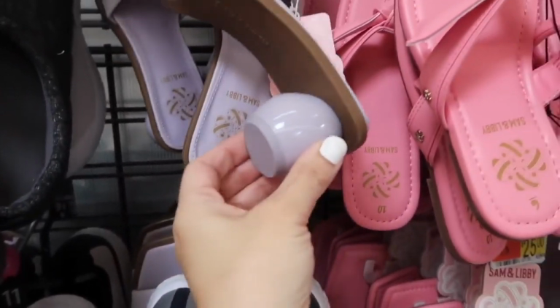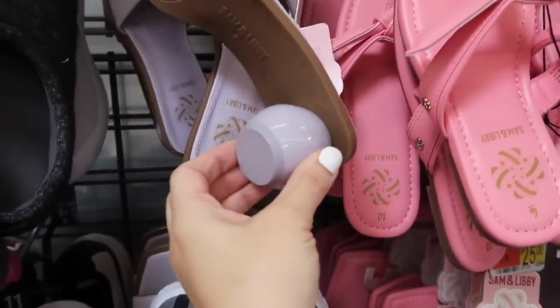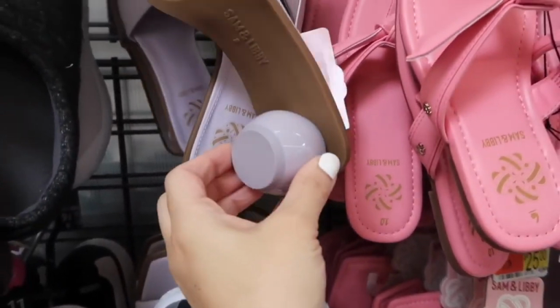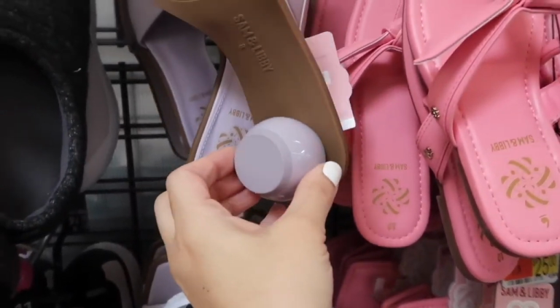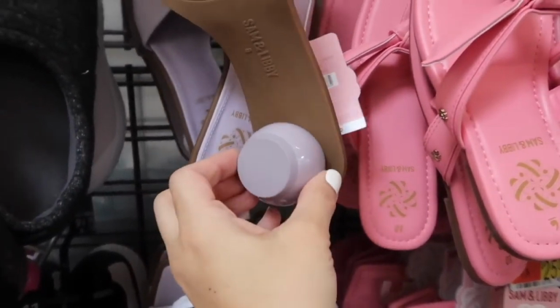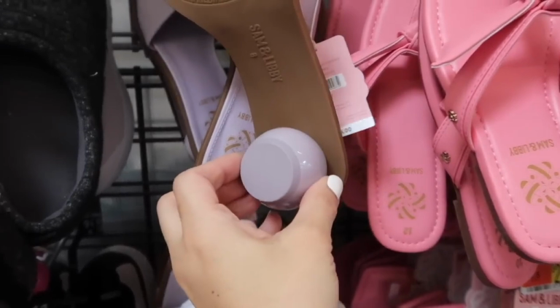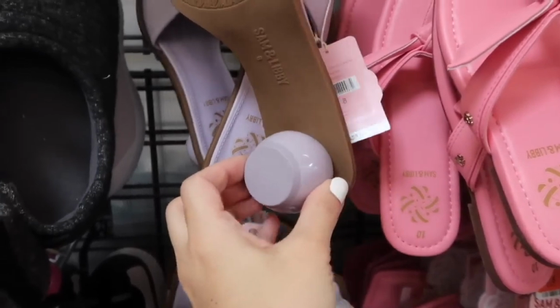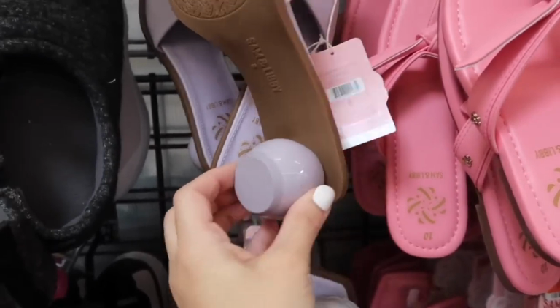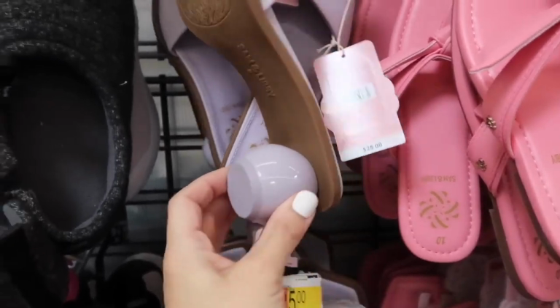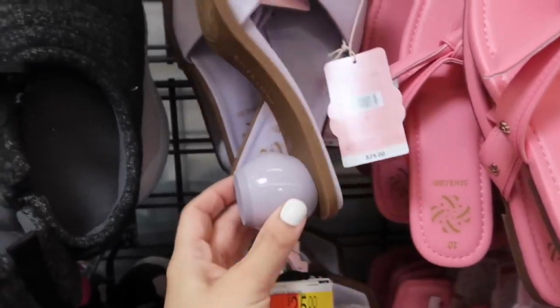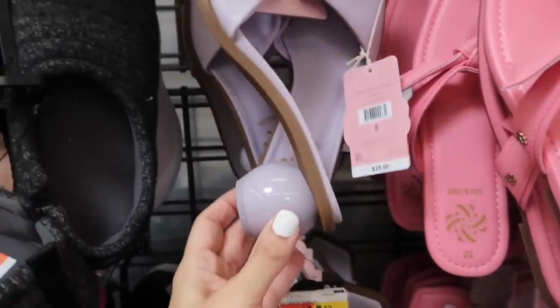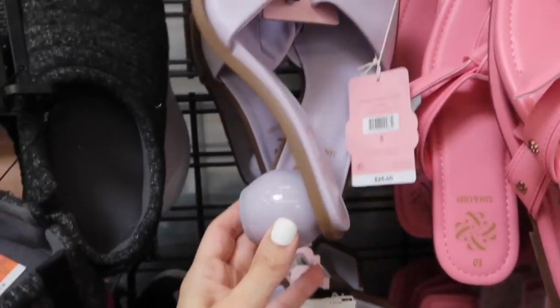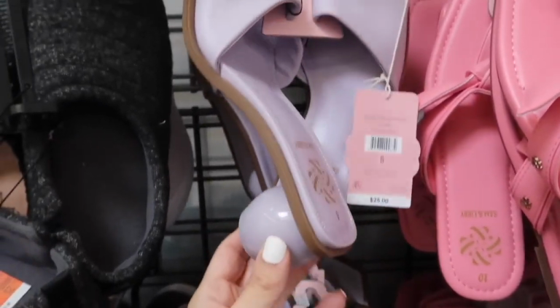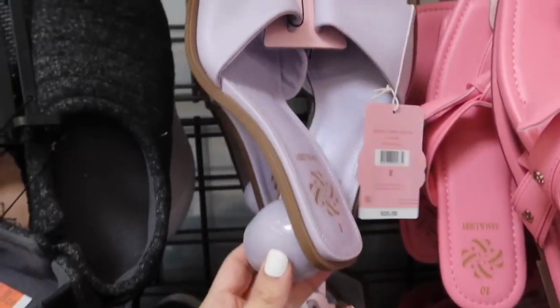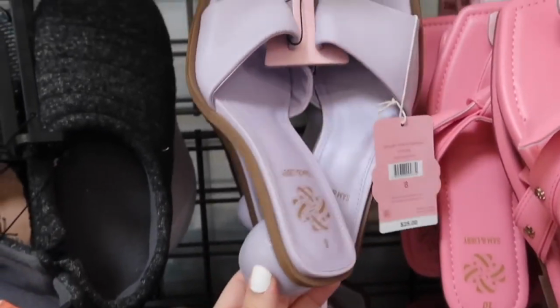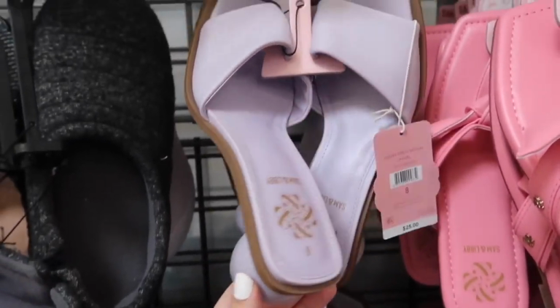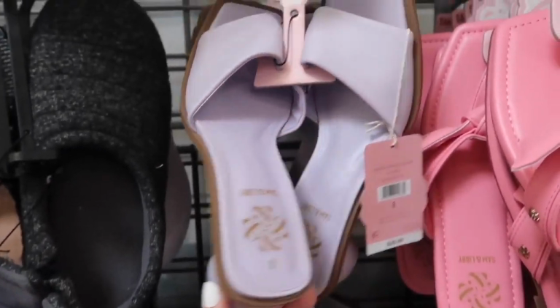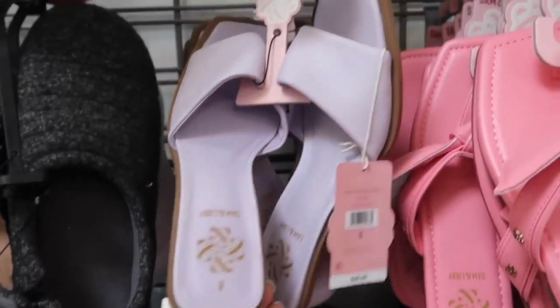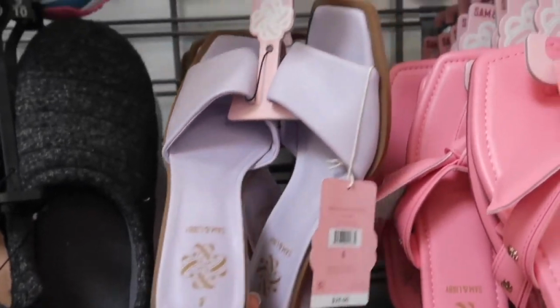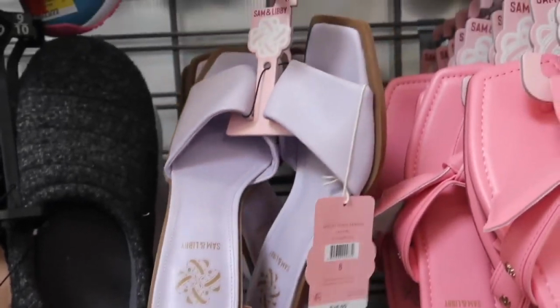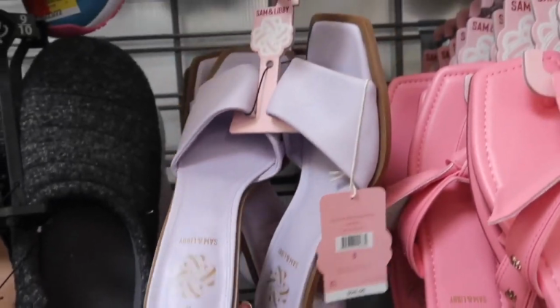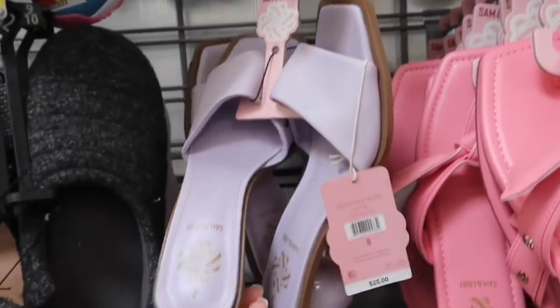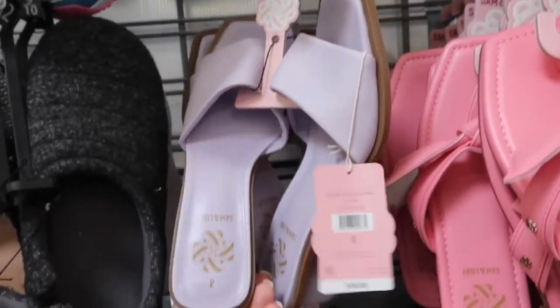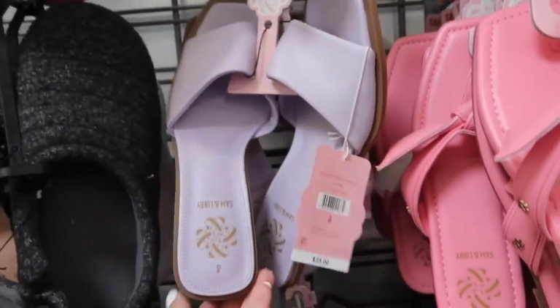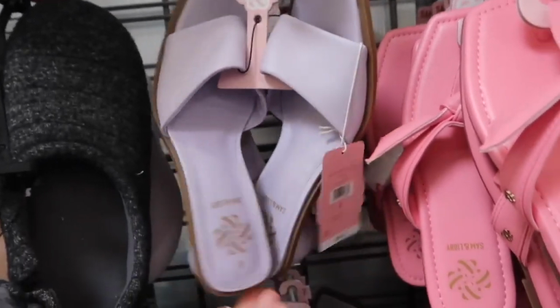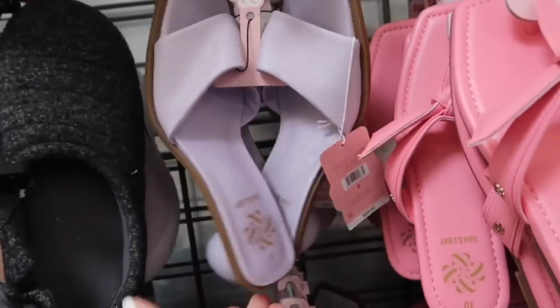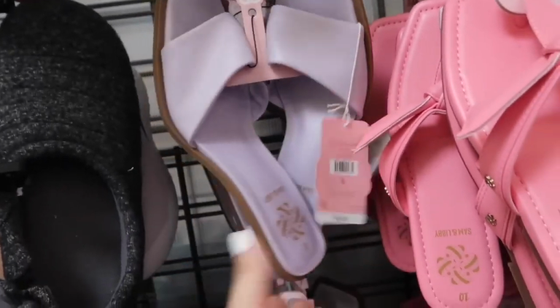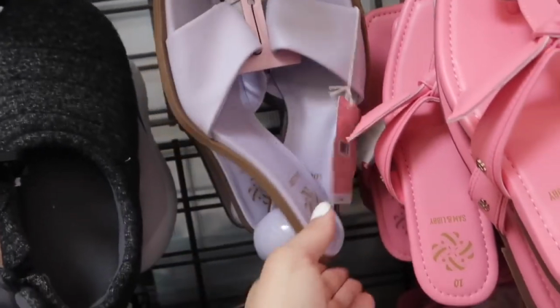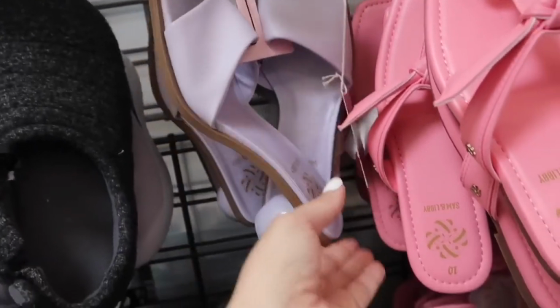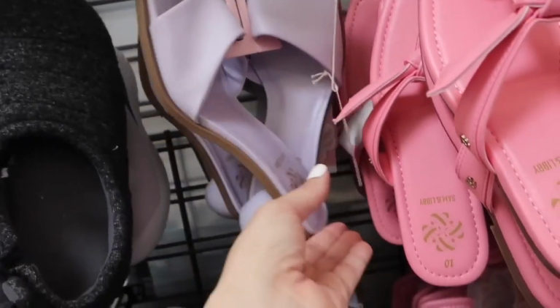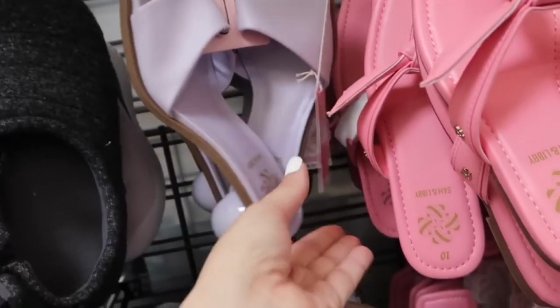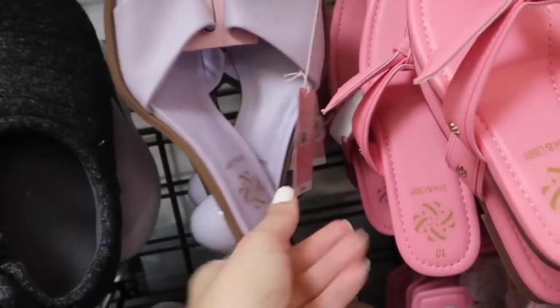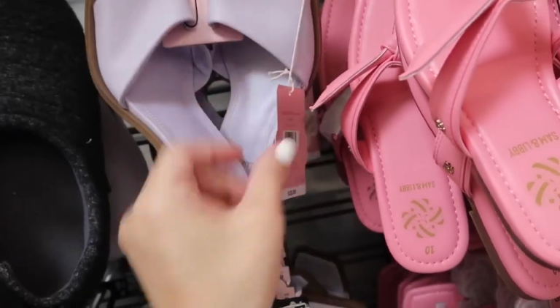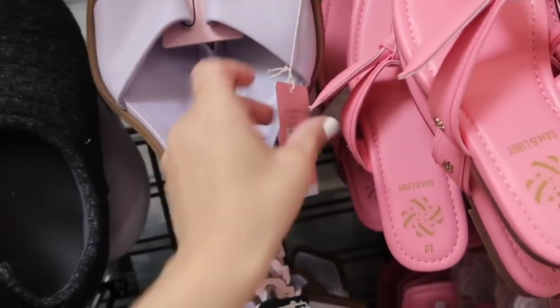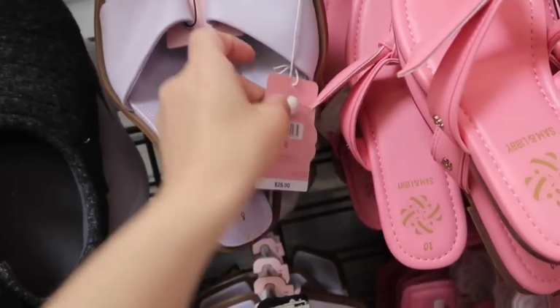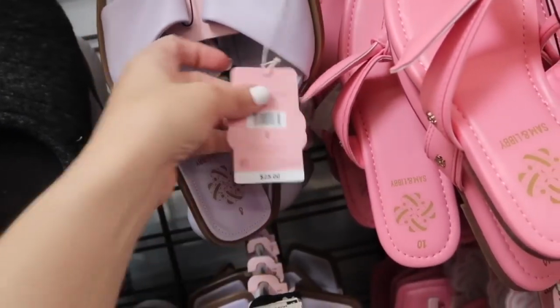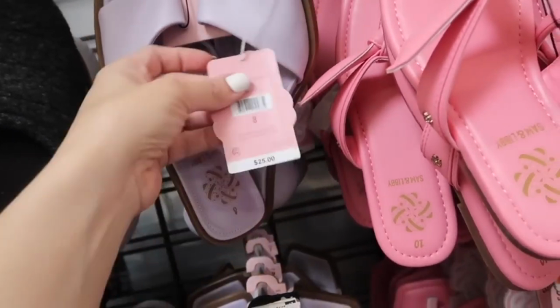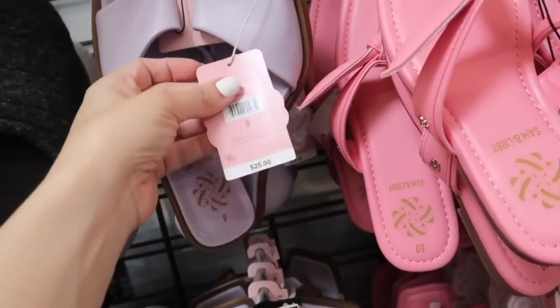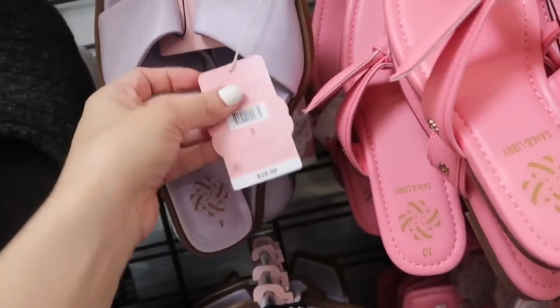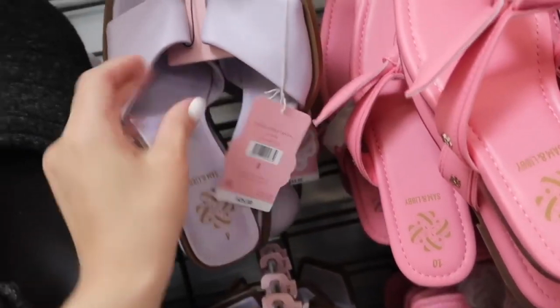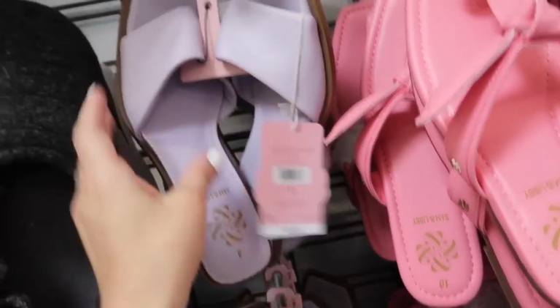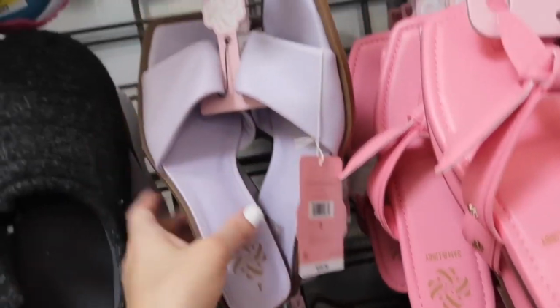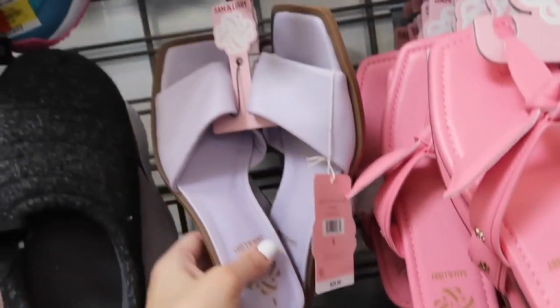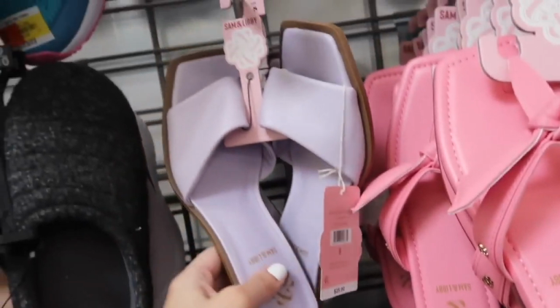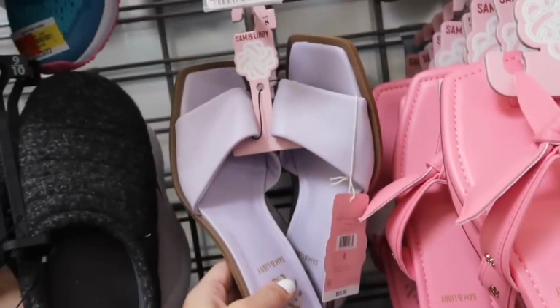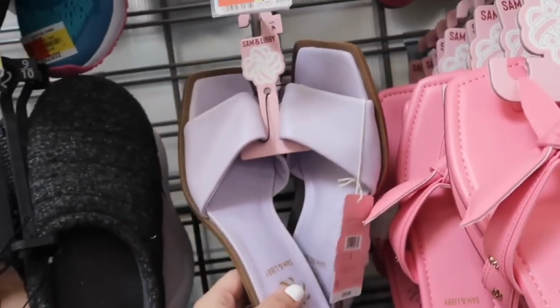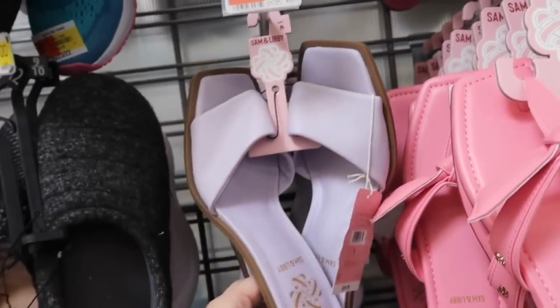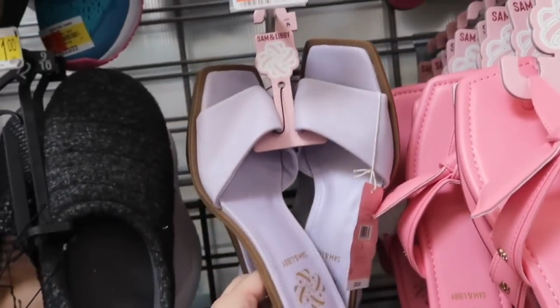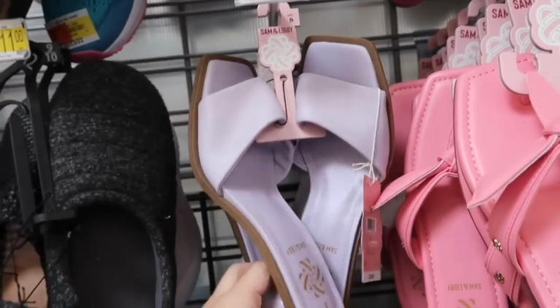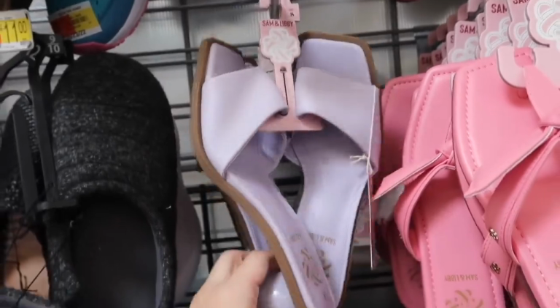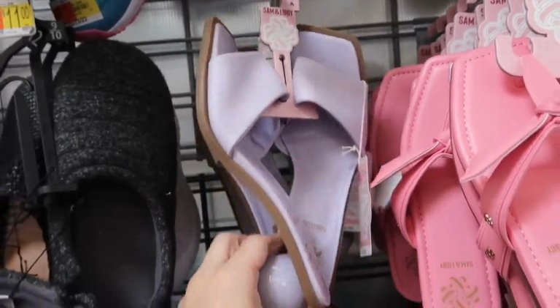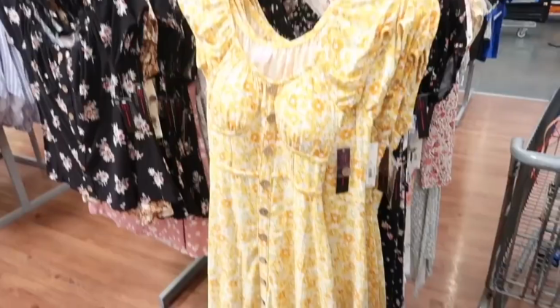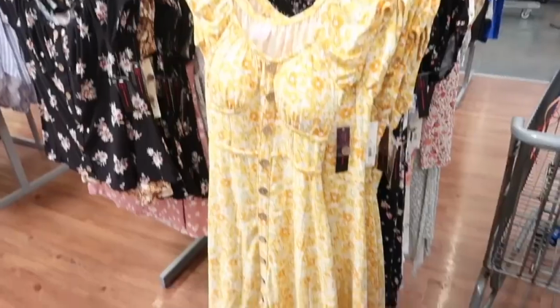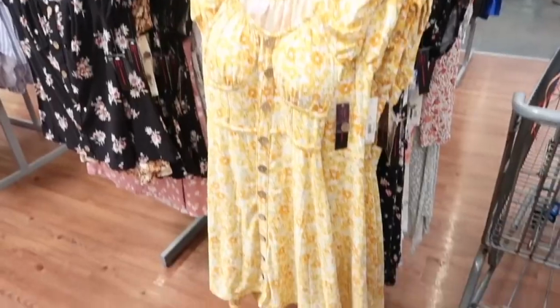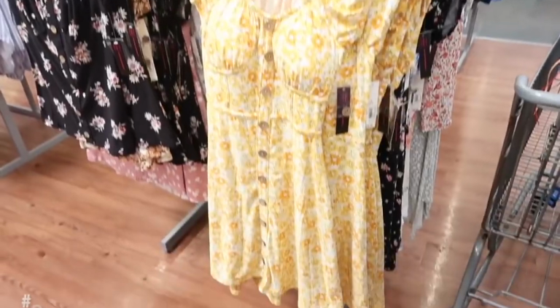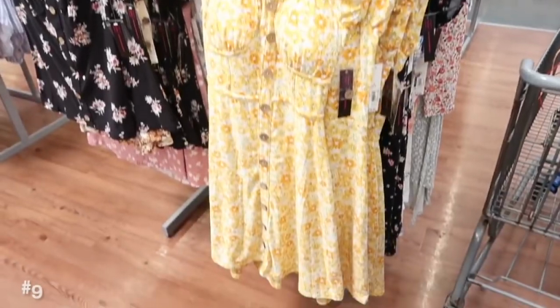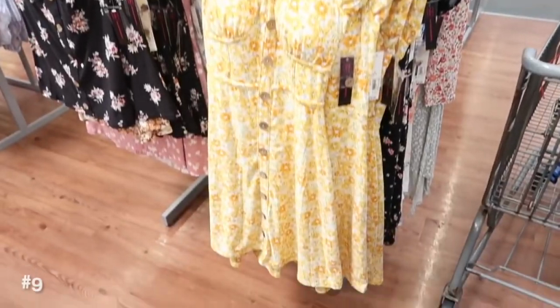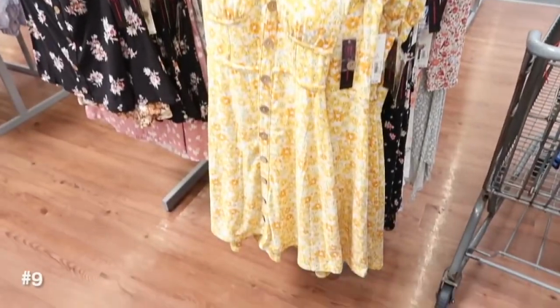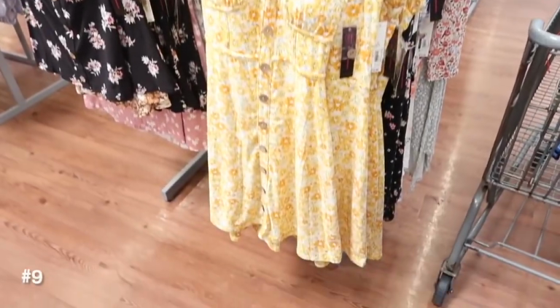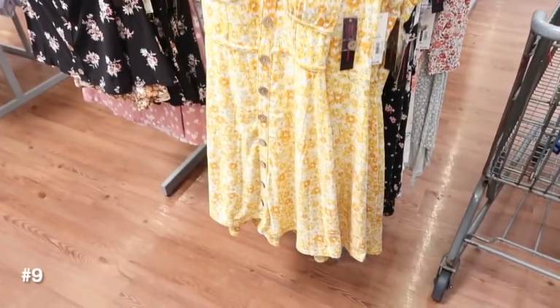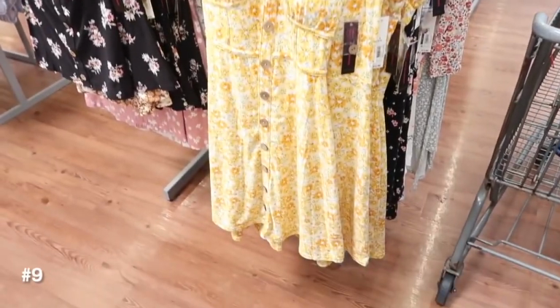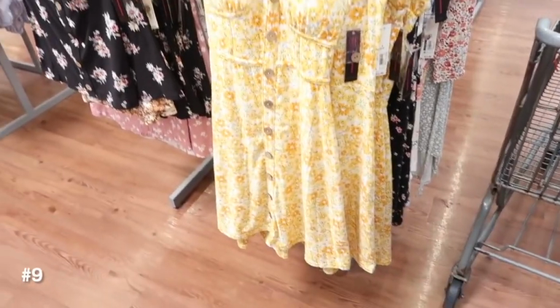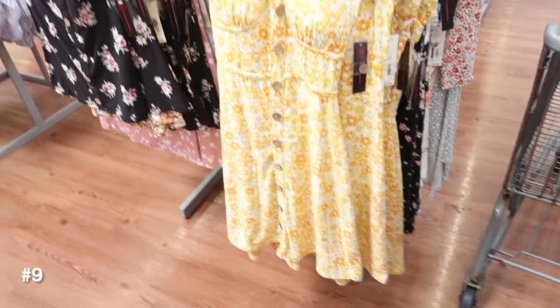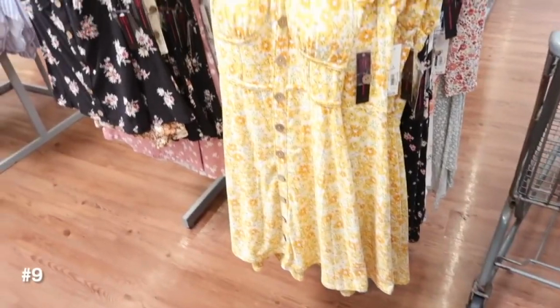Slide from Sam and Libby — this has the band, square toe, and then this ball kind of heel. How fun is that! Only seeing it in this lavender. These are $25.